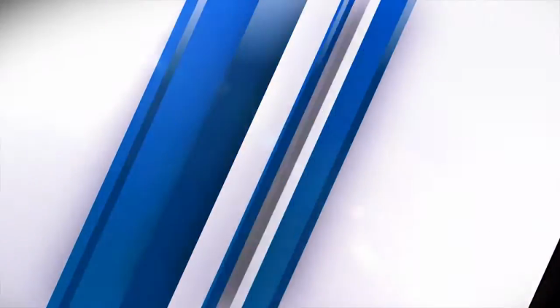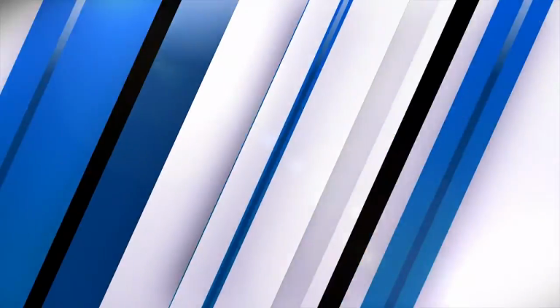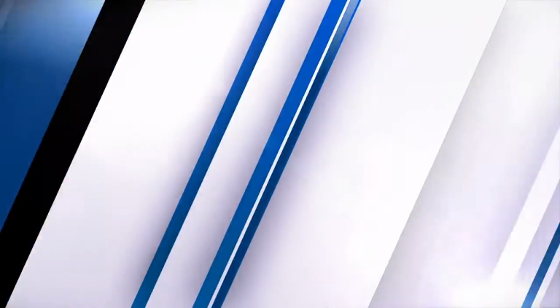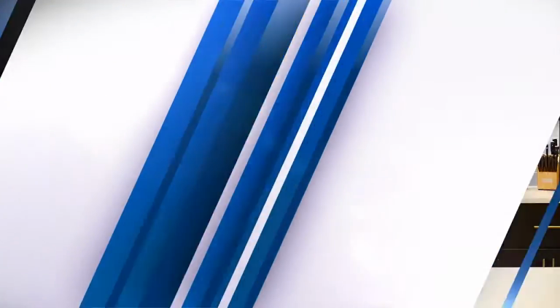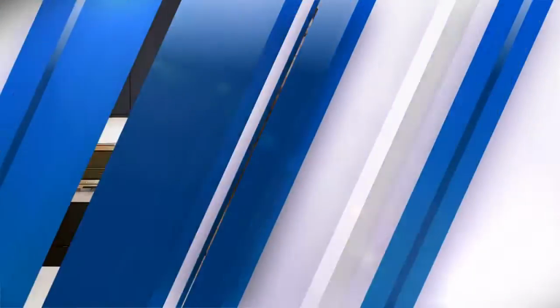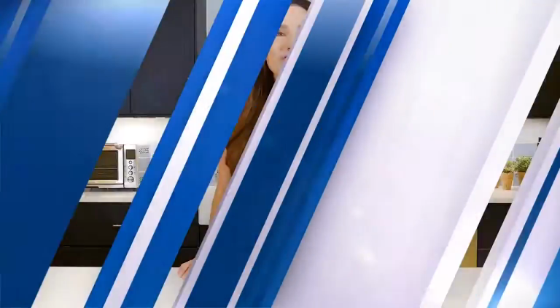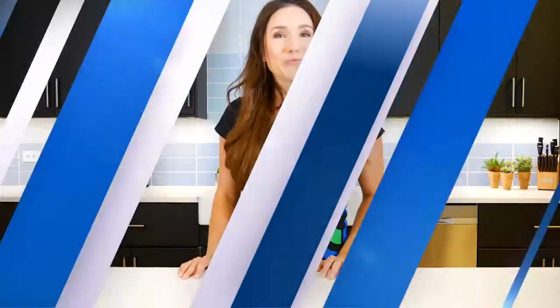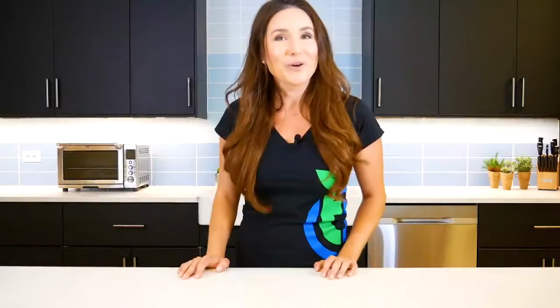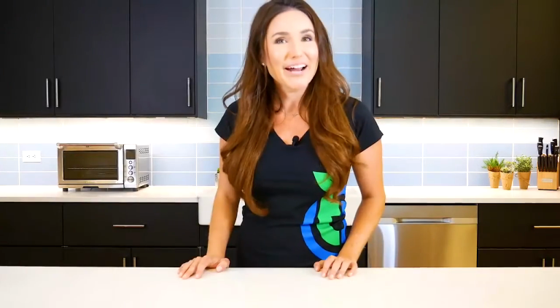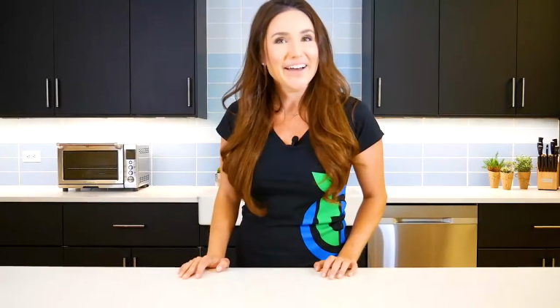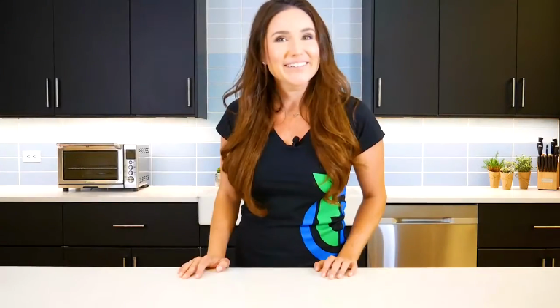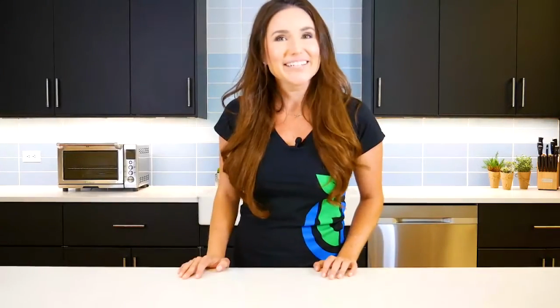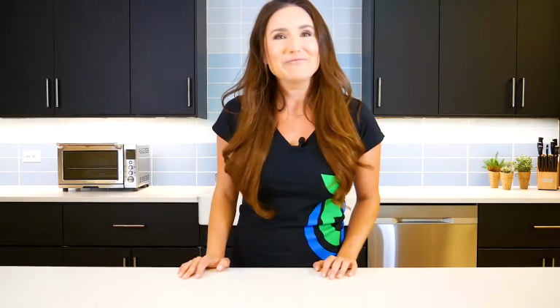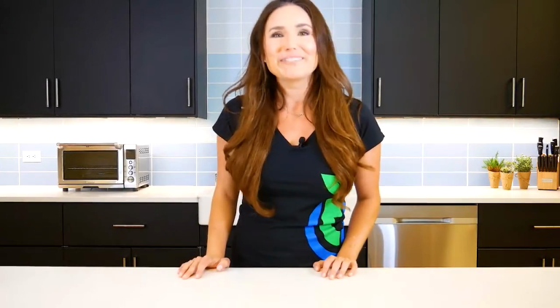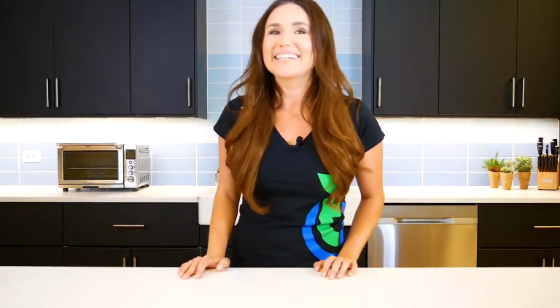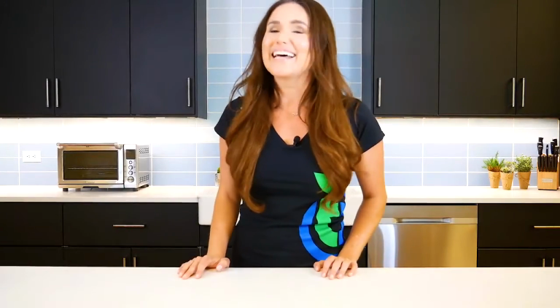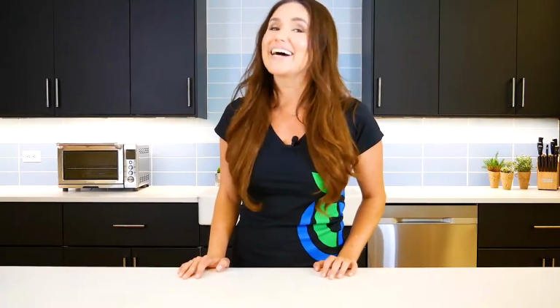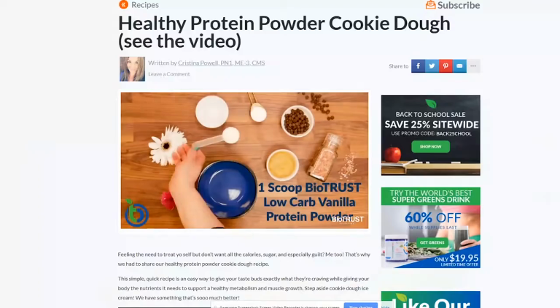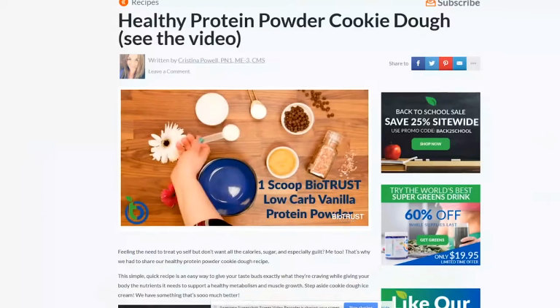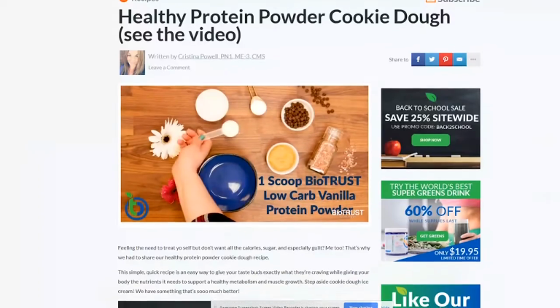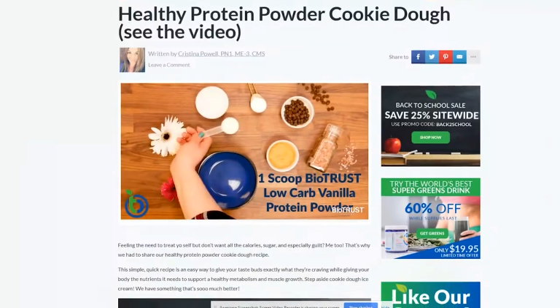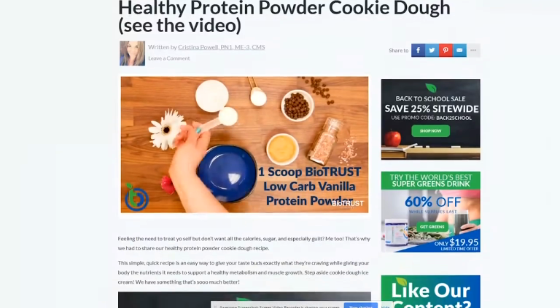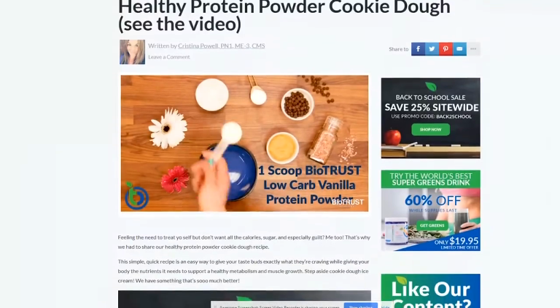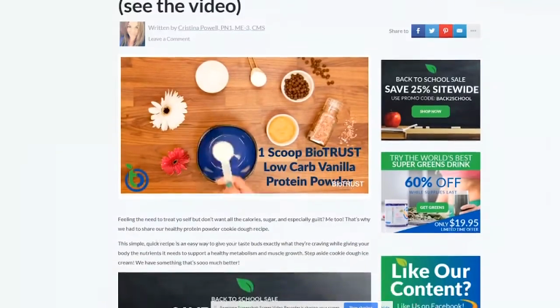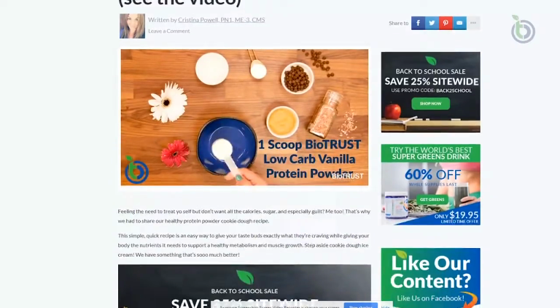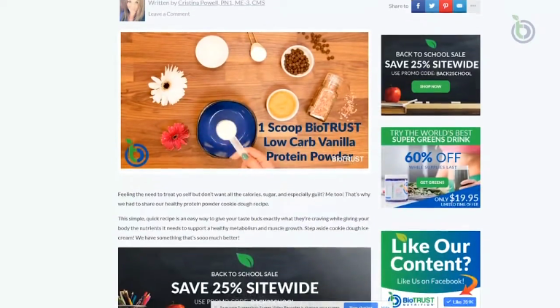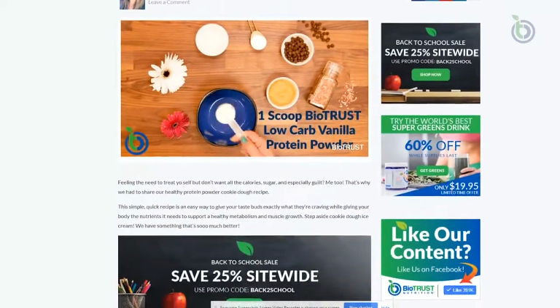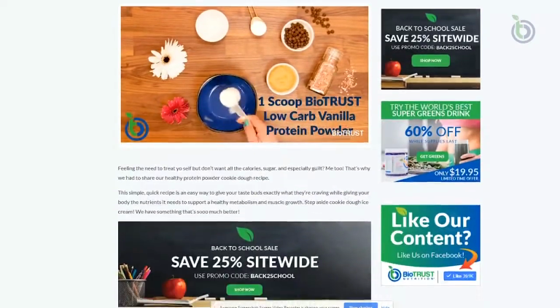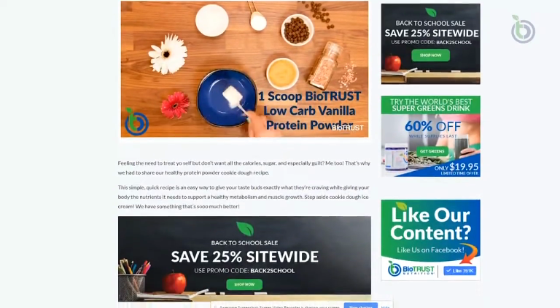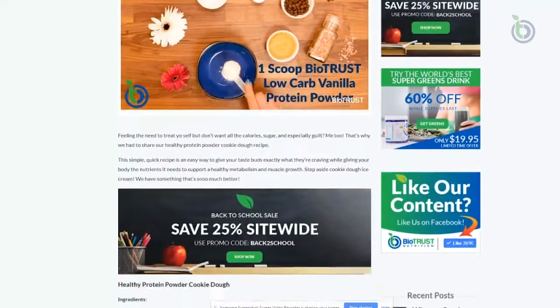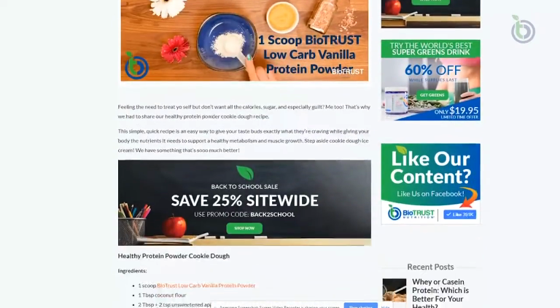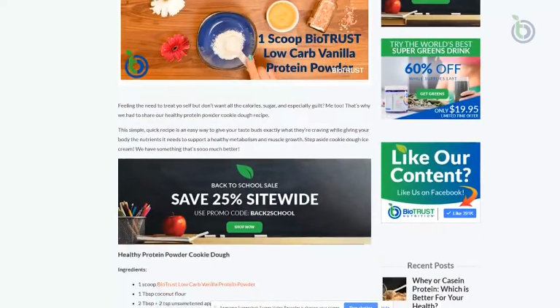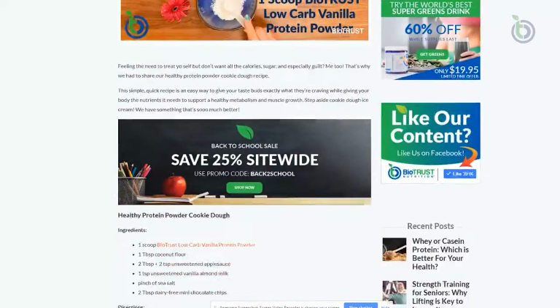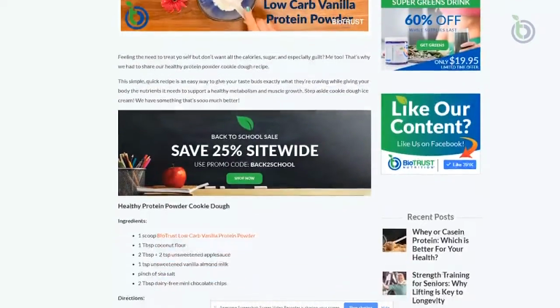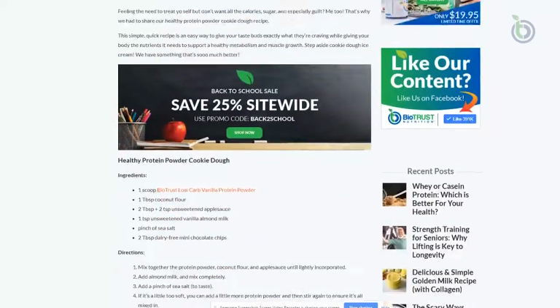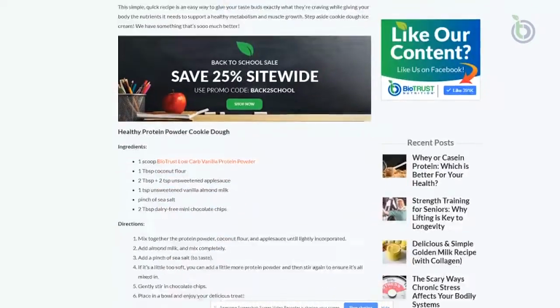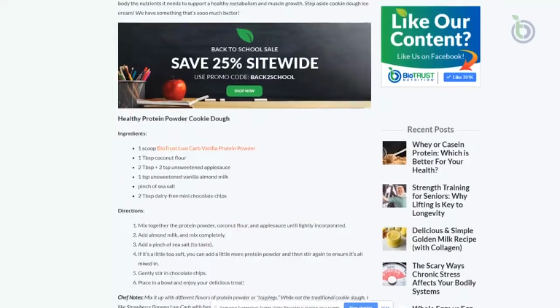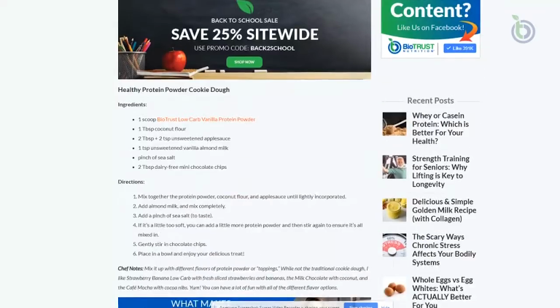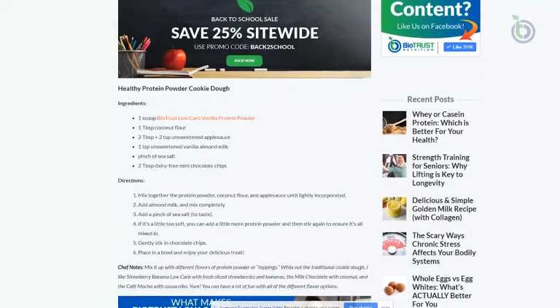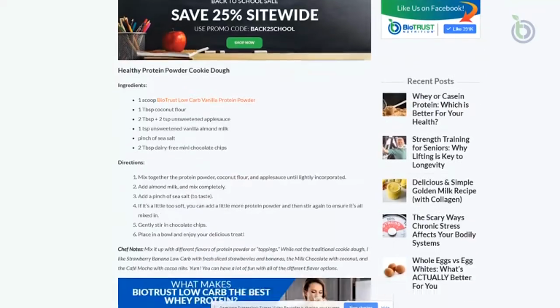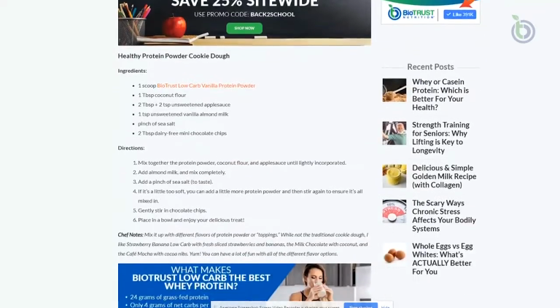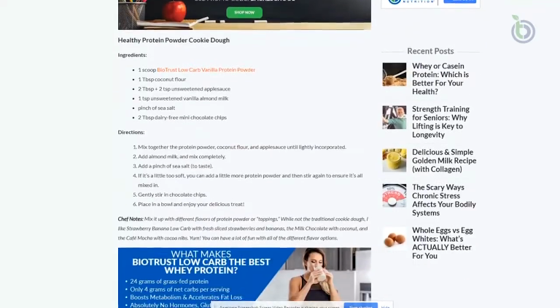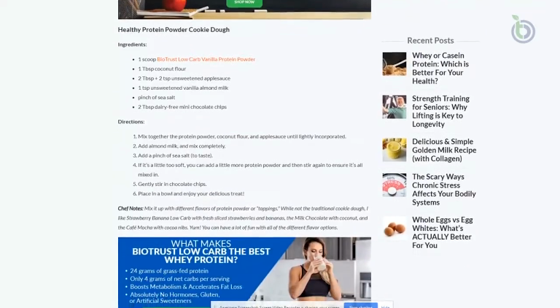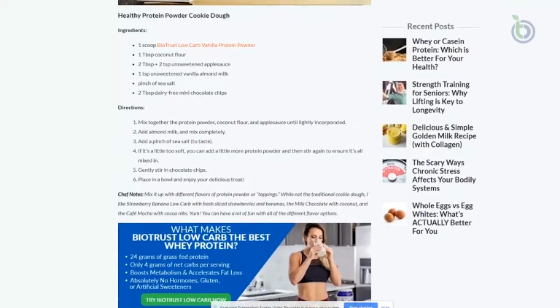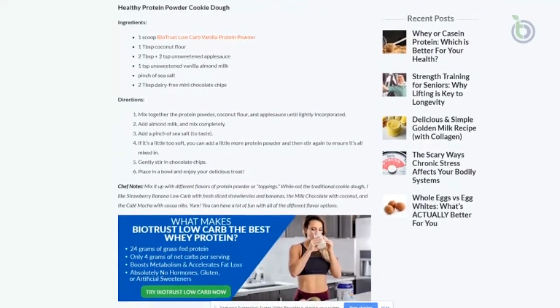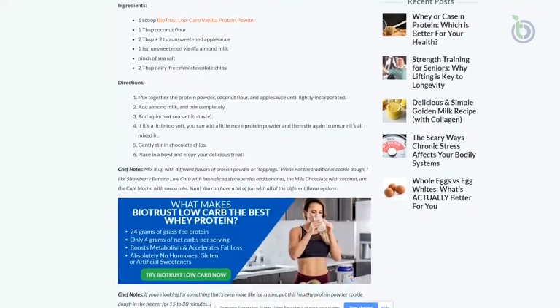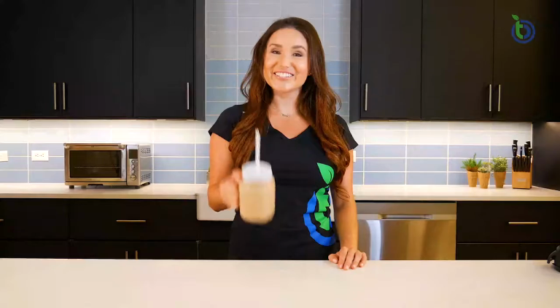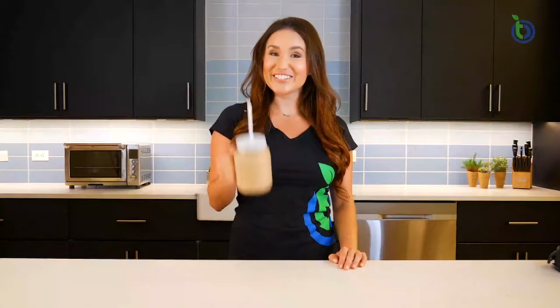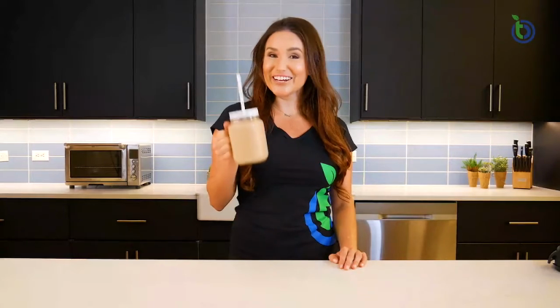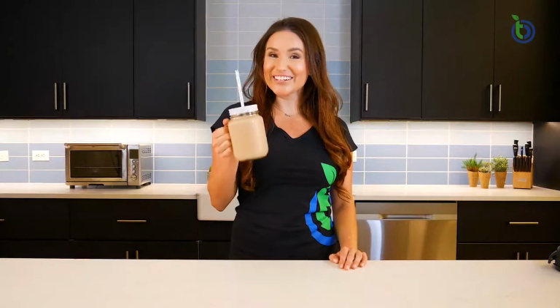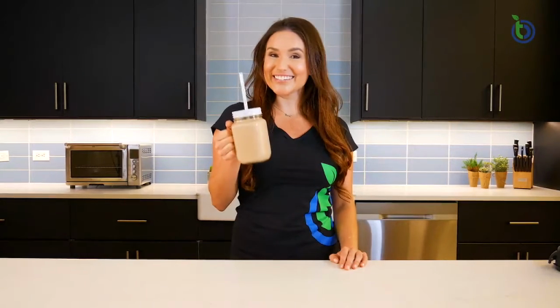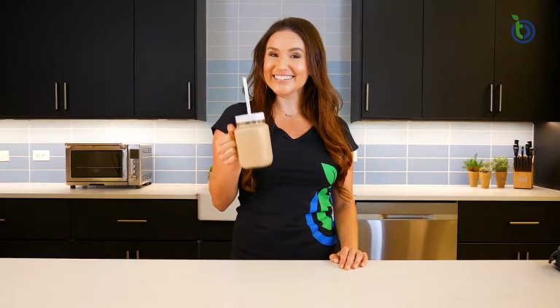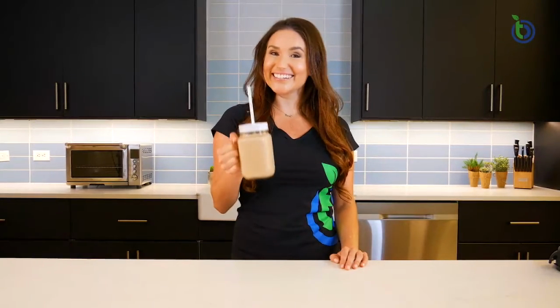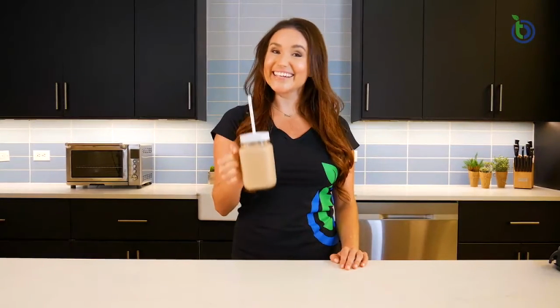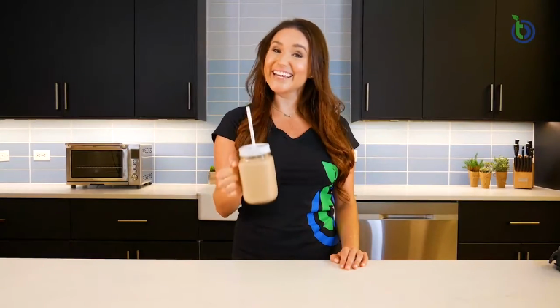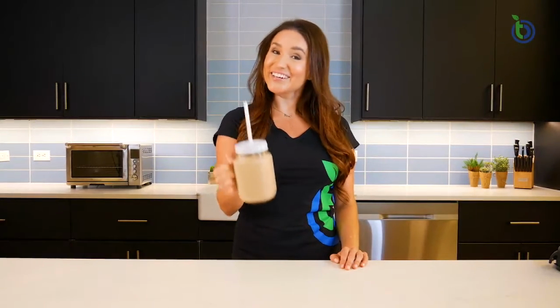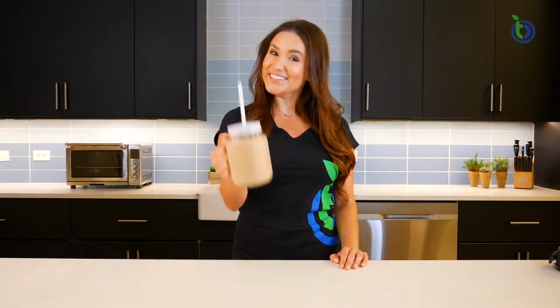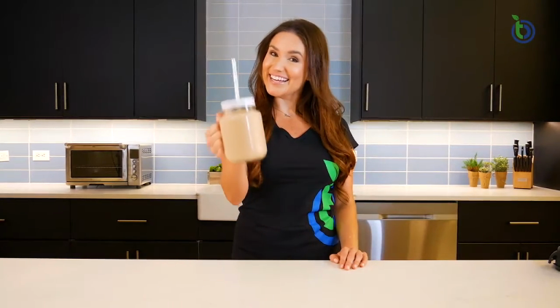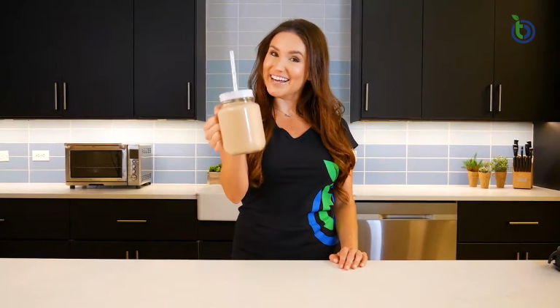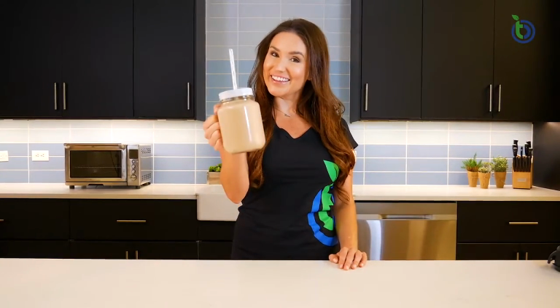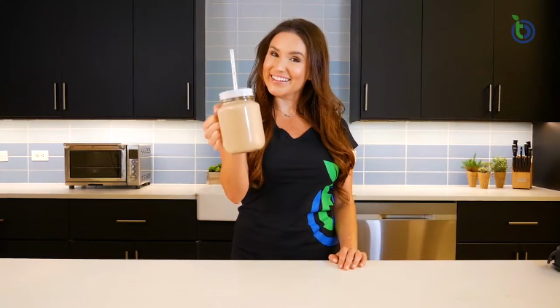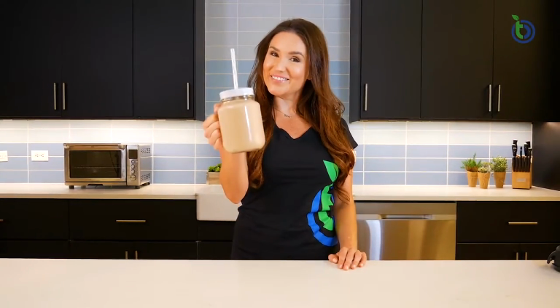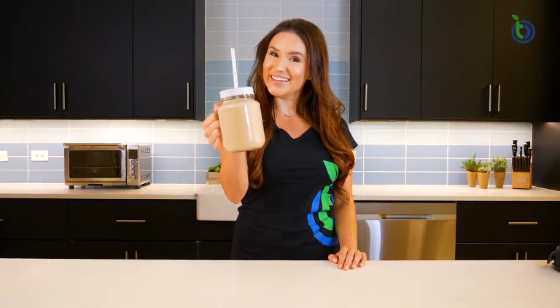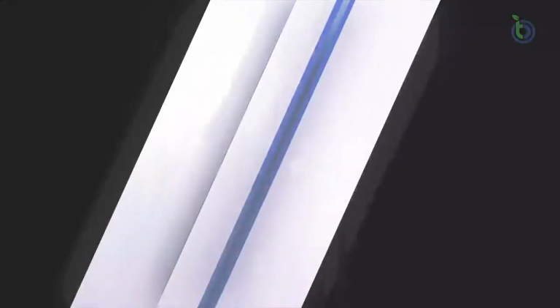For more health tips and healthy, nutritious recipes, visit biotrust.com. Cheers, and here's to healthy living.